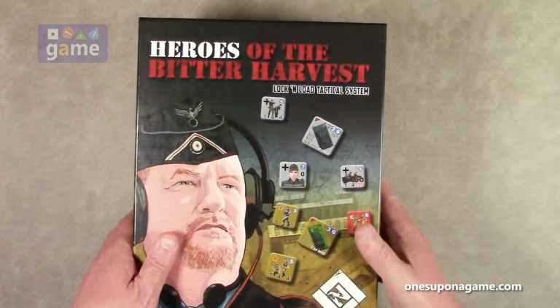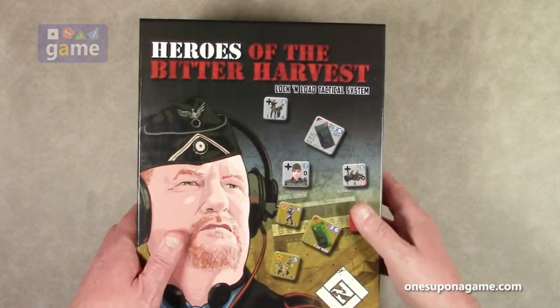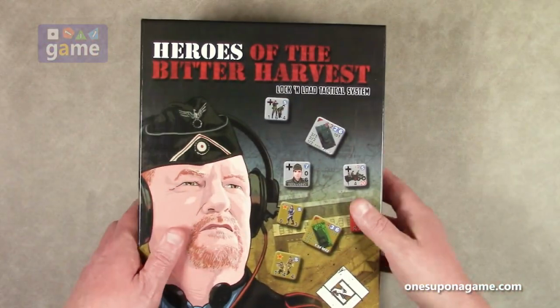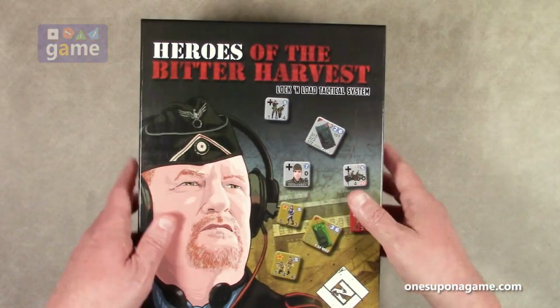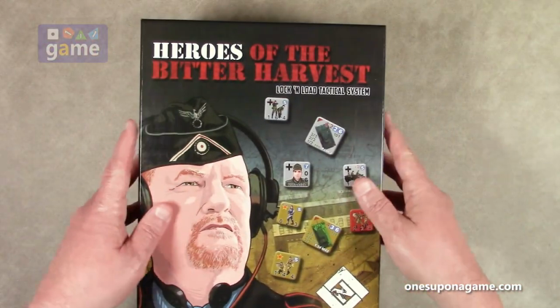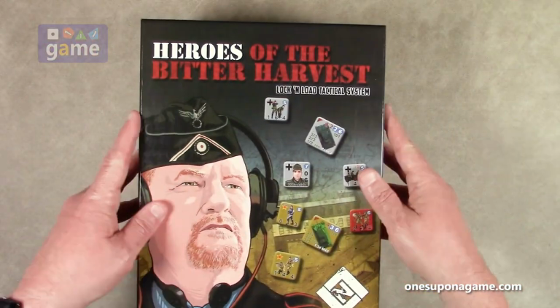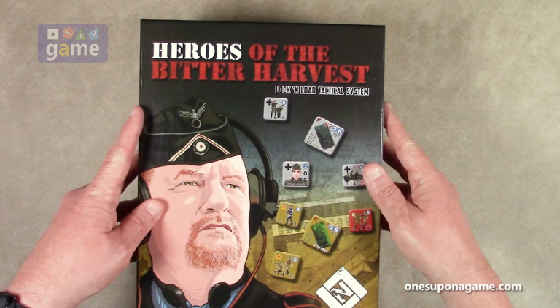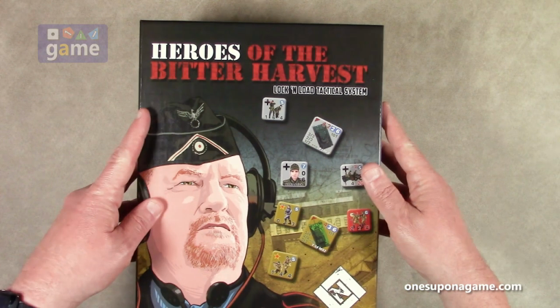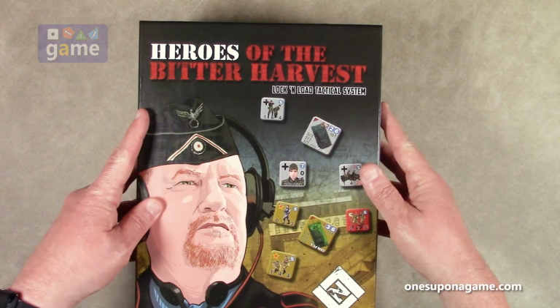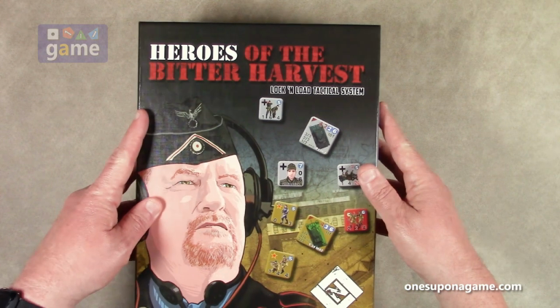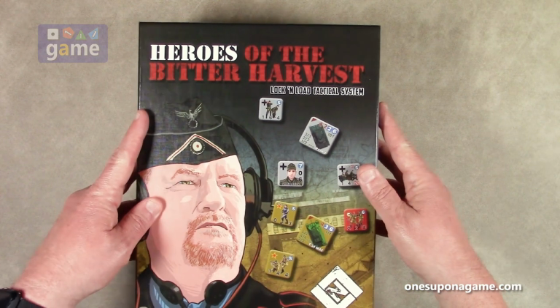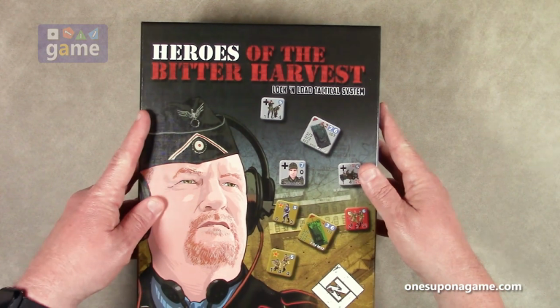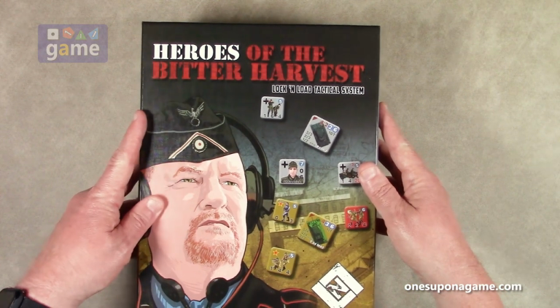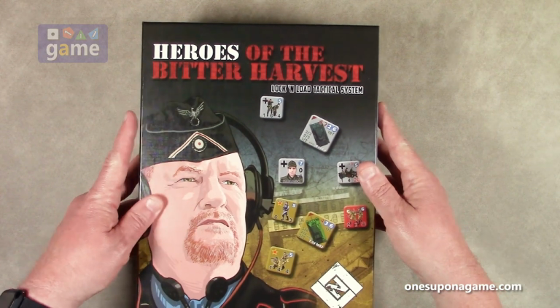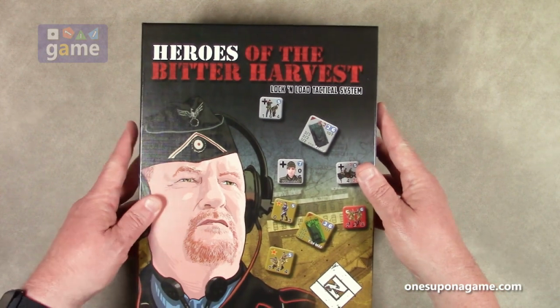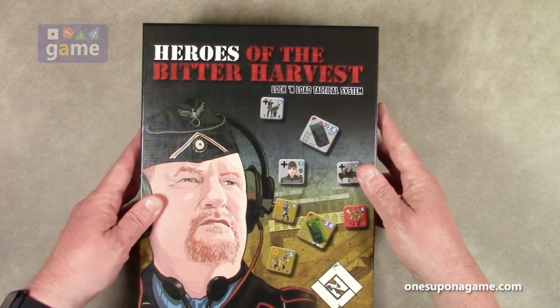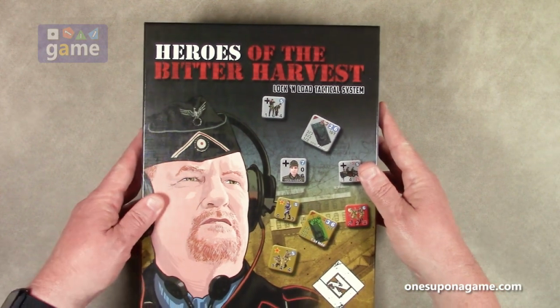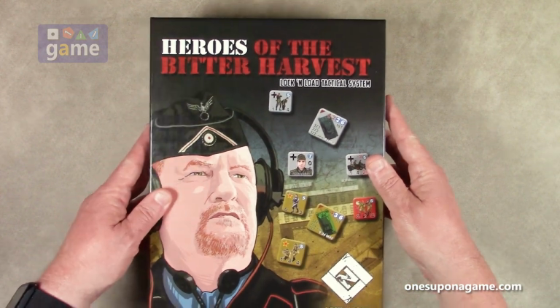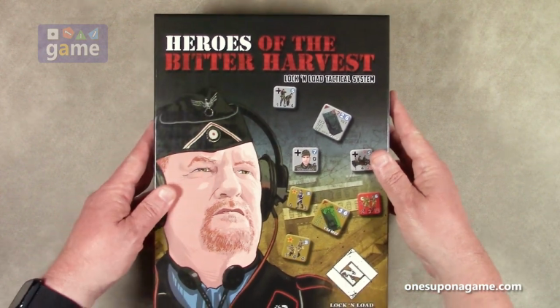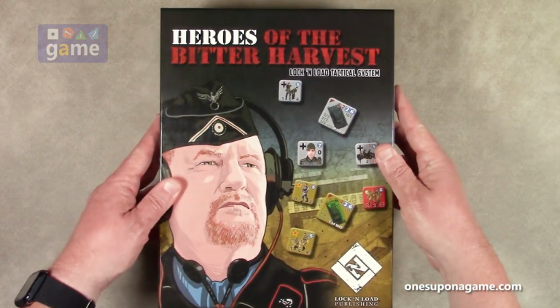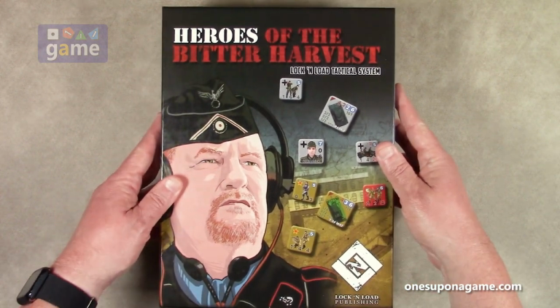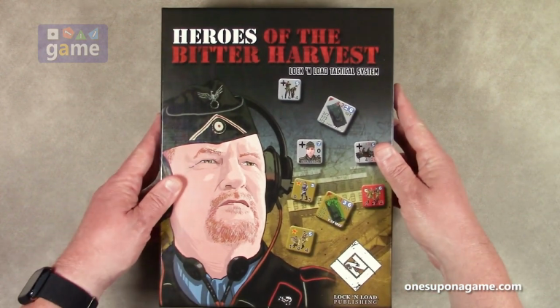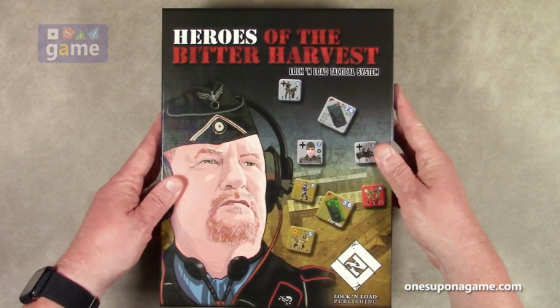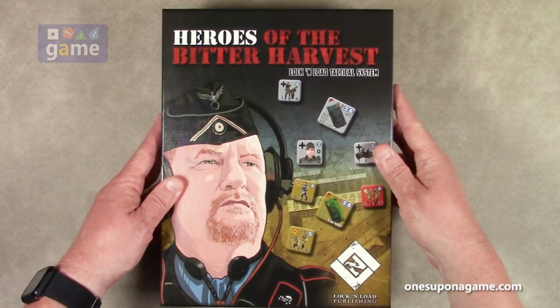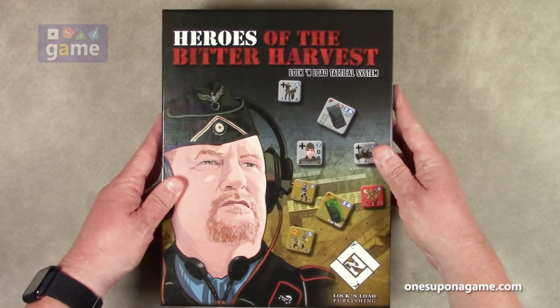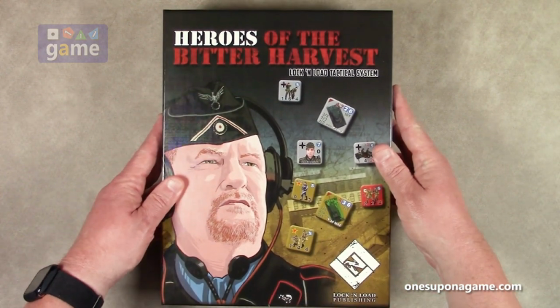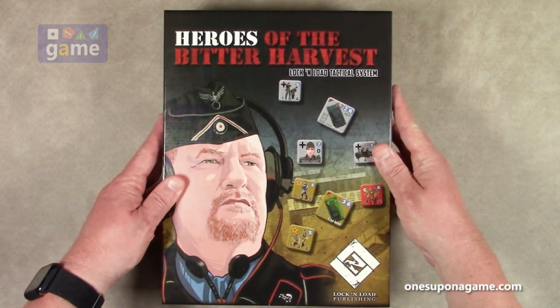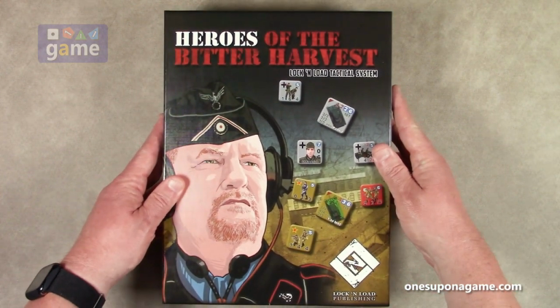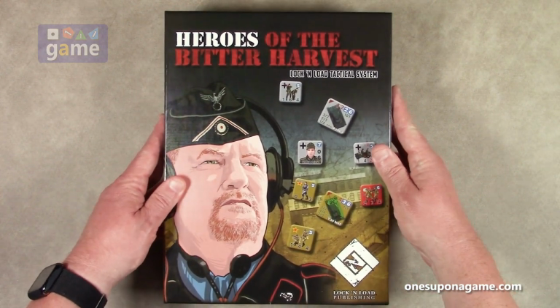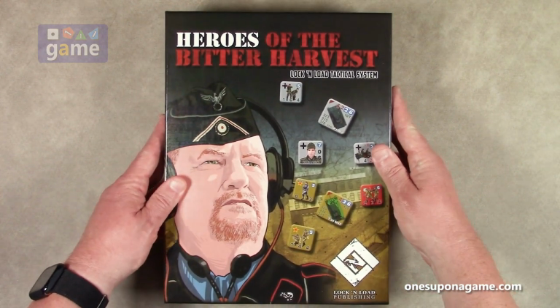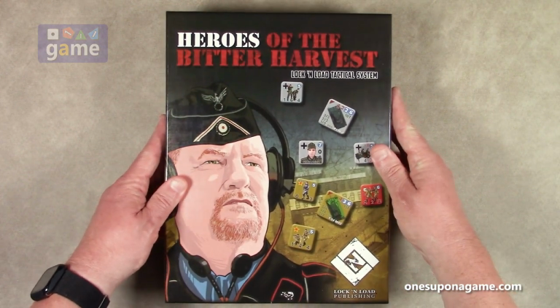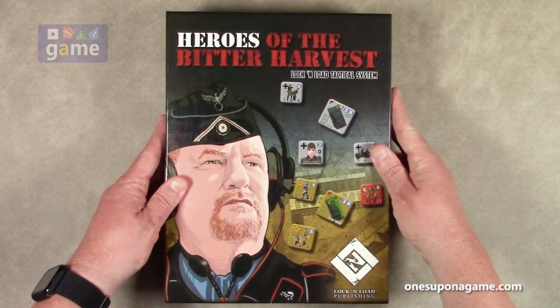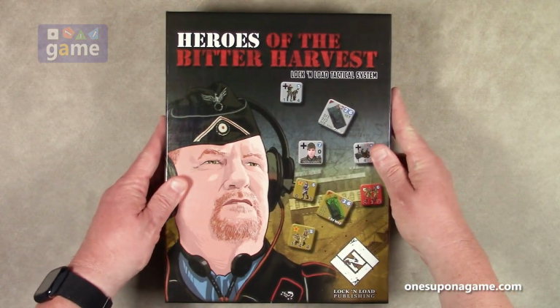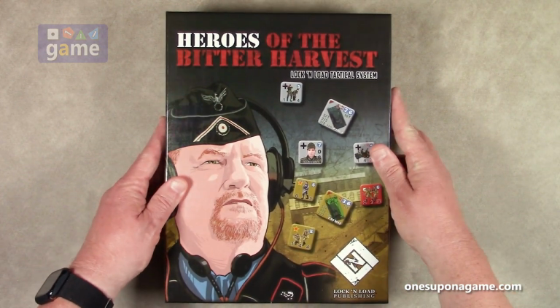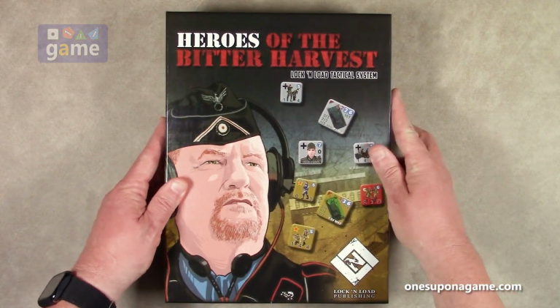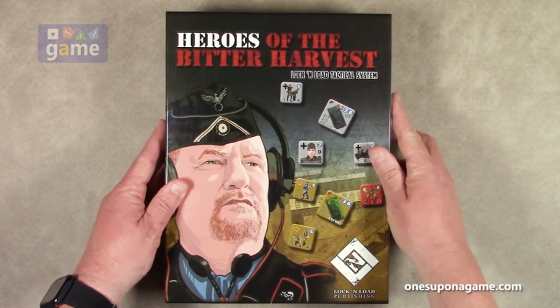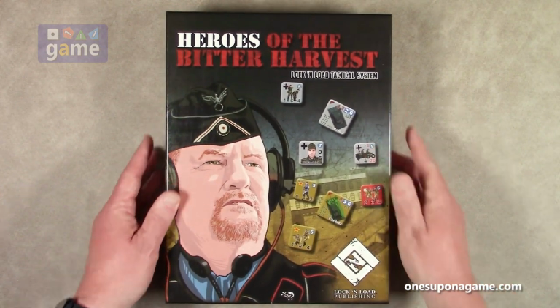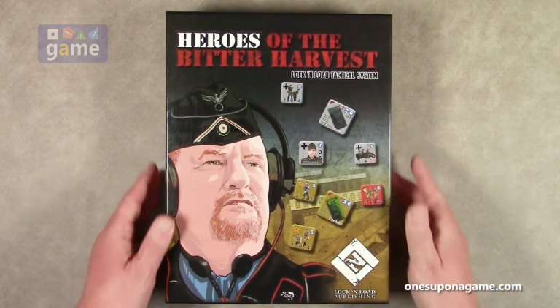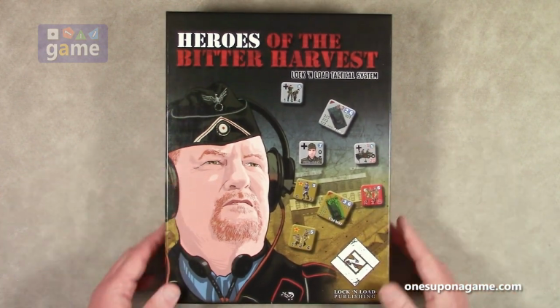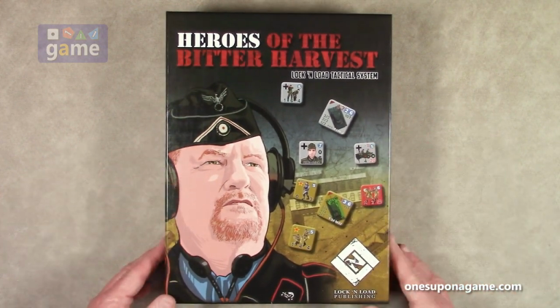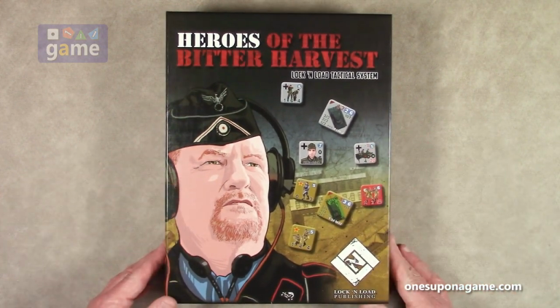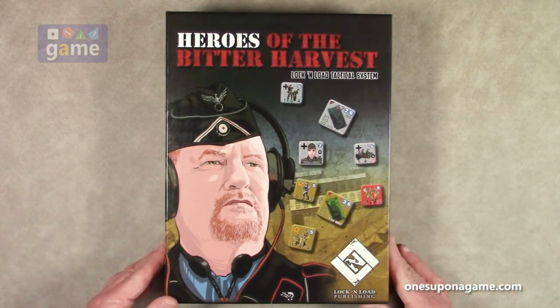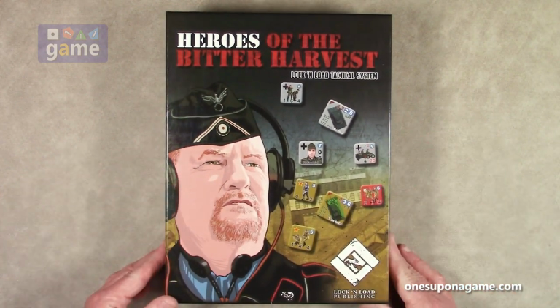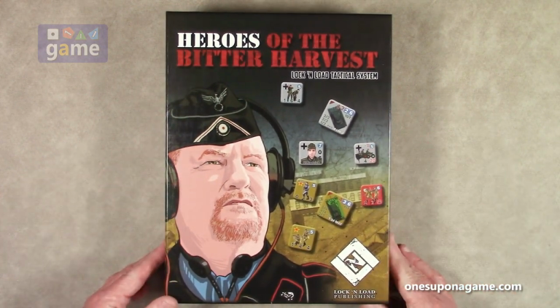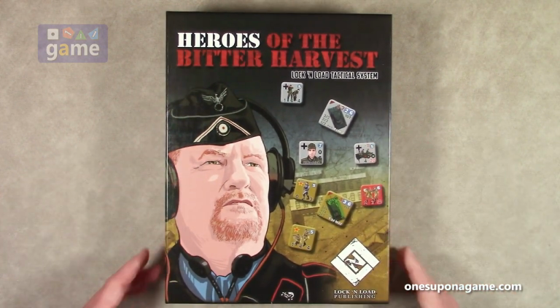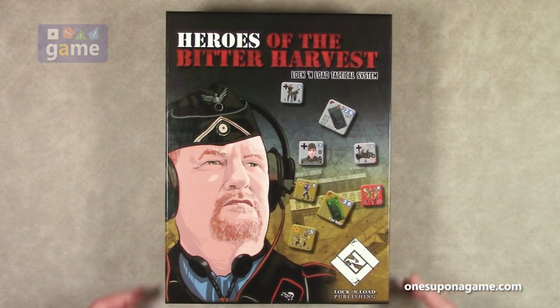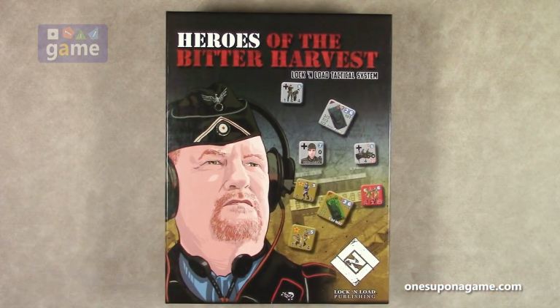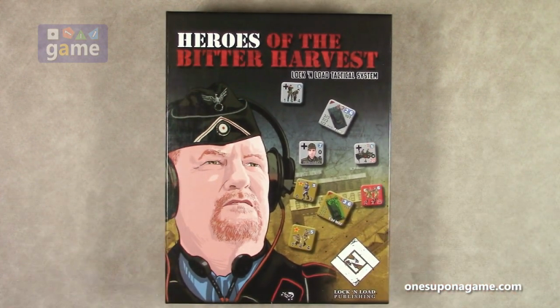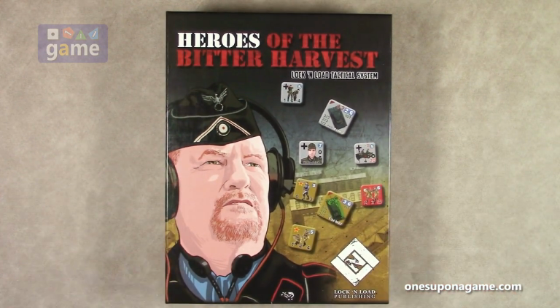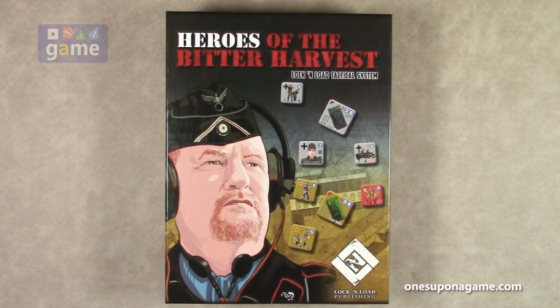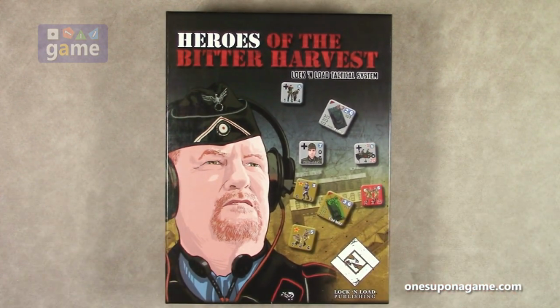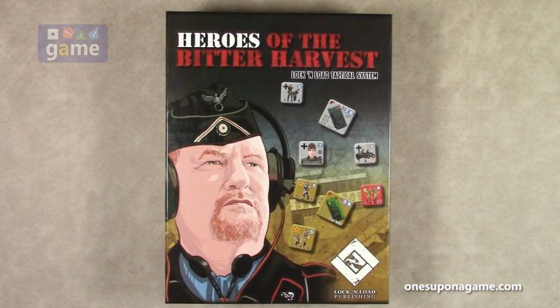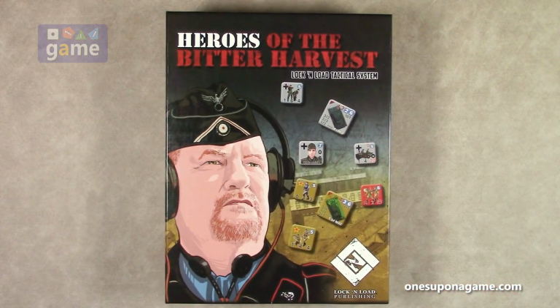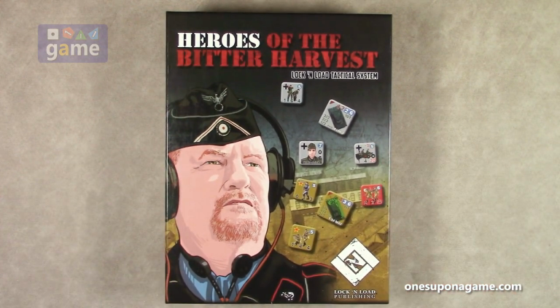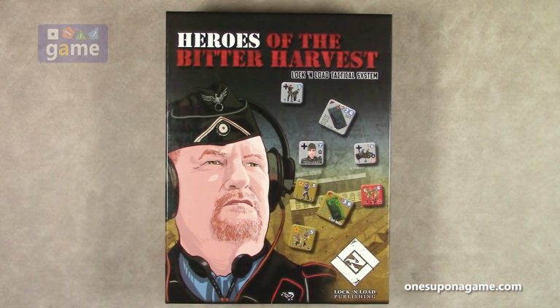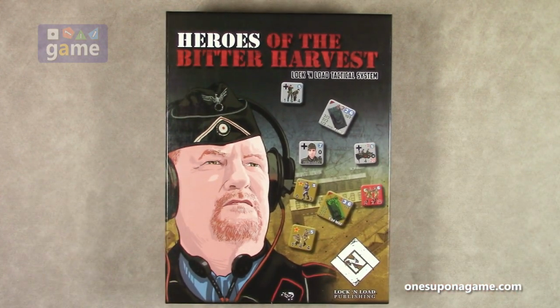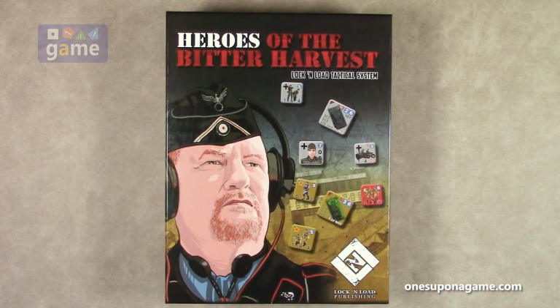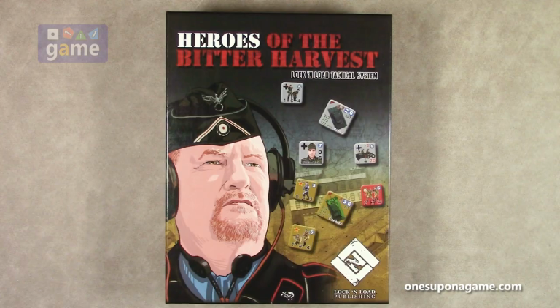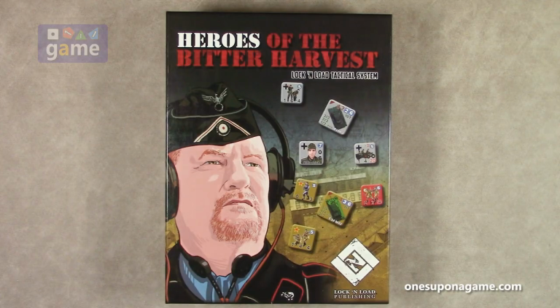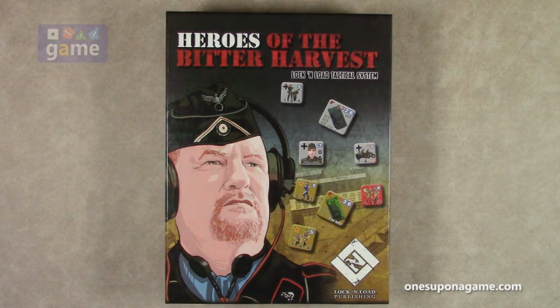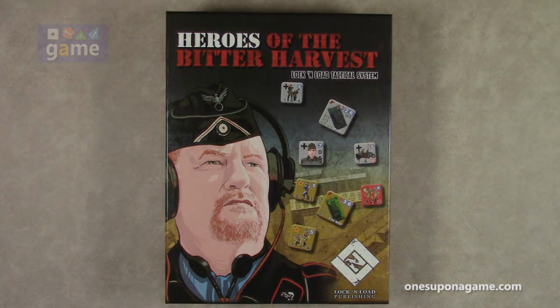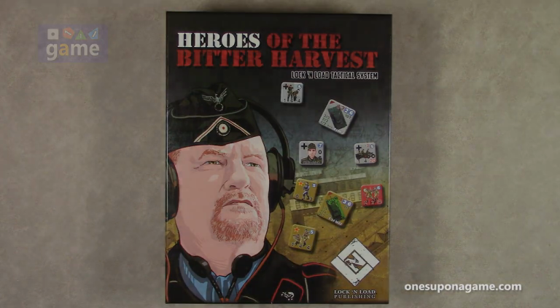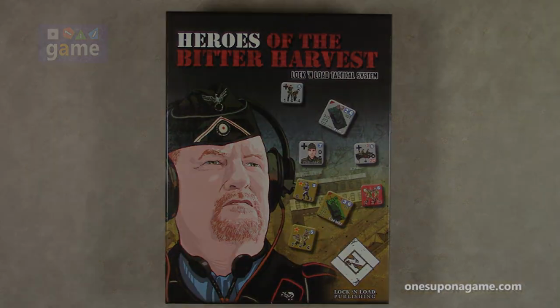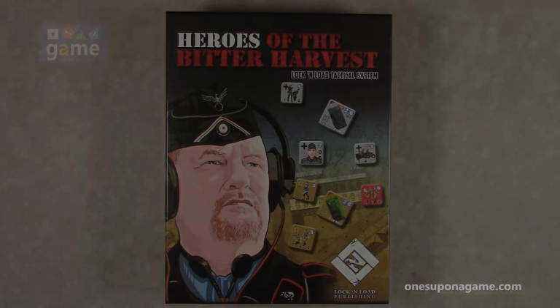And that is everything that comes in the box — Heroes of the Bitter Harvest from Lock and Load Tactical. Thank you so much for watching. God bless you. Bye bye.